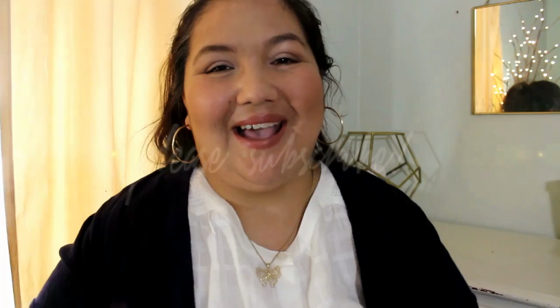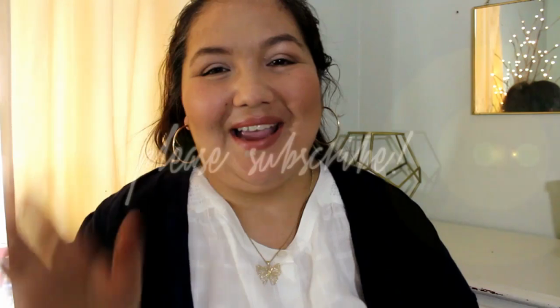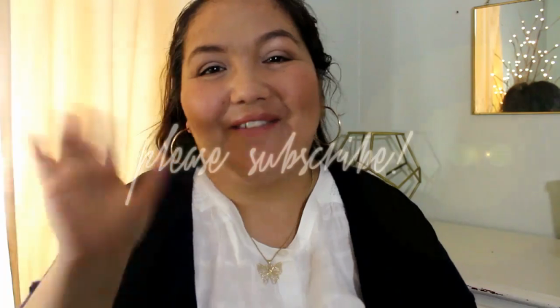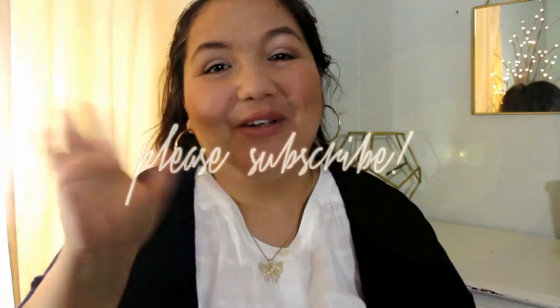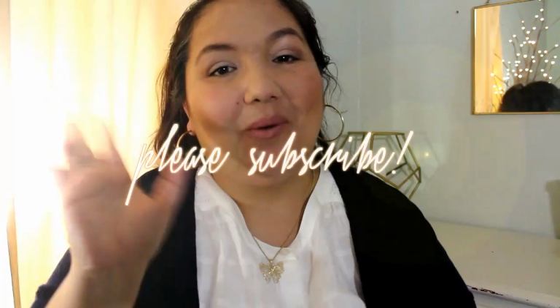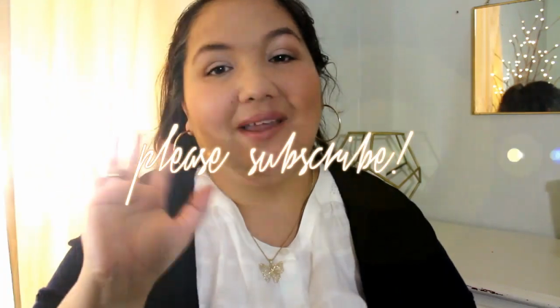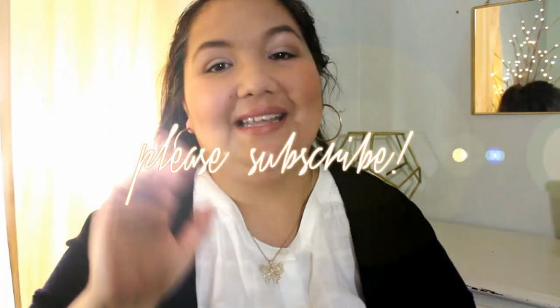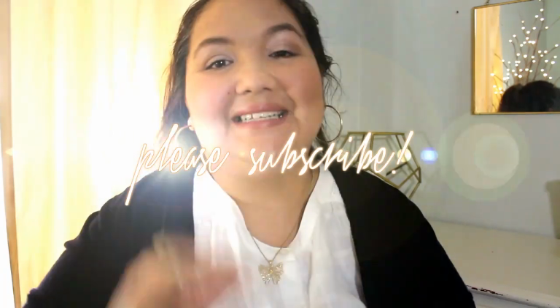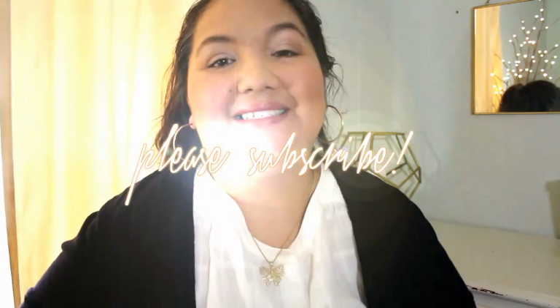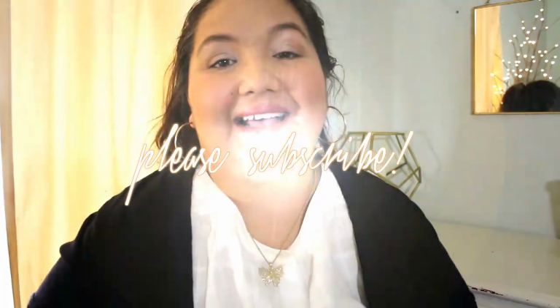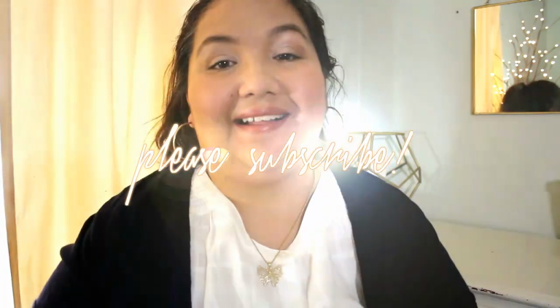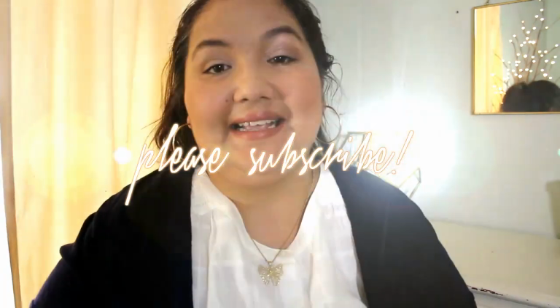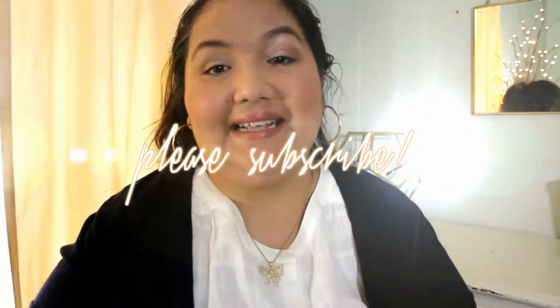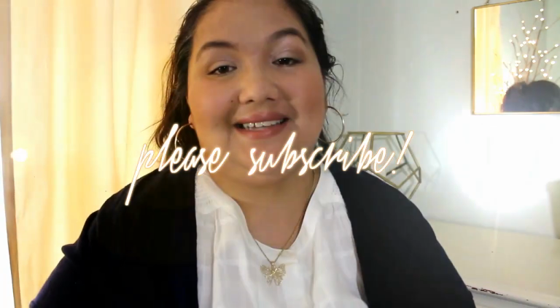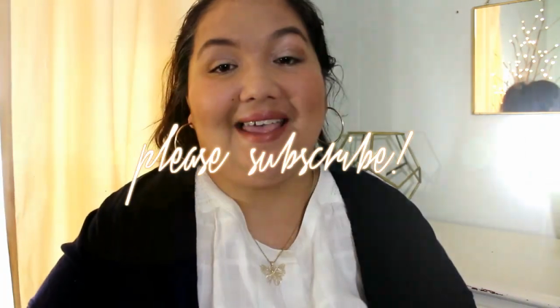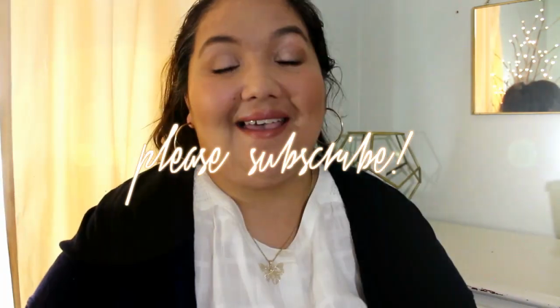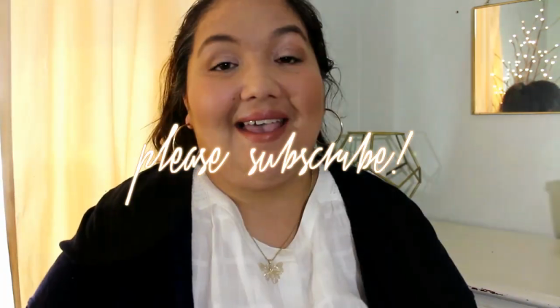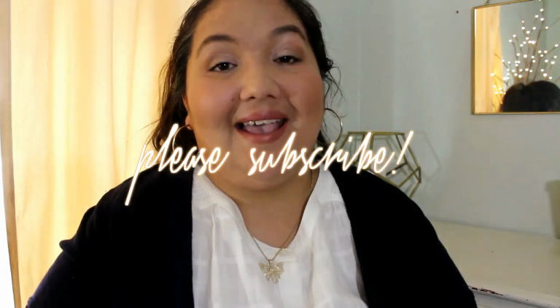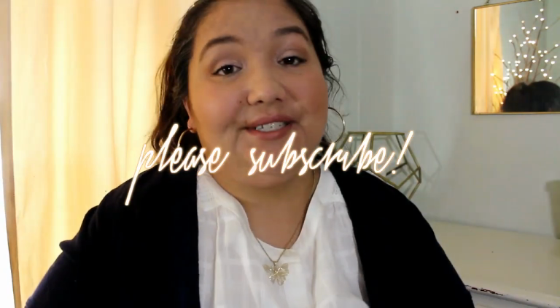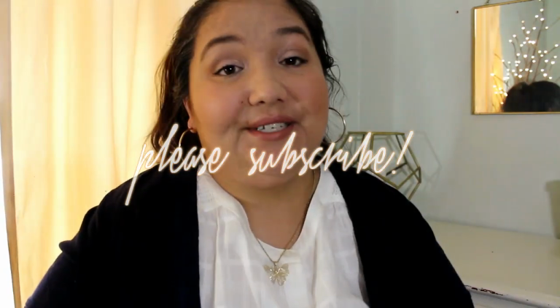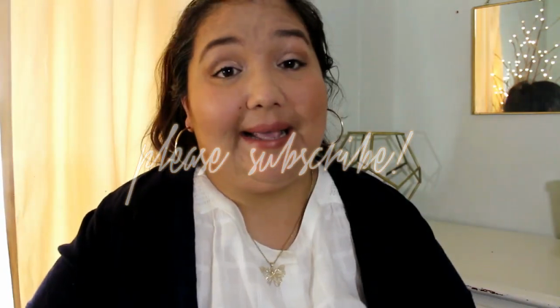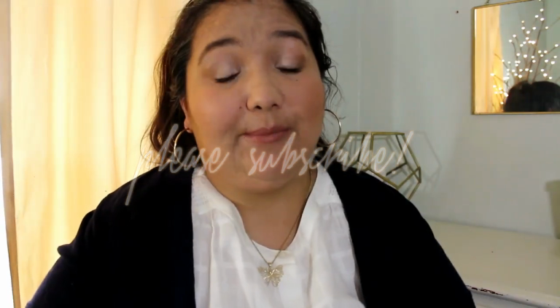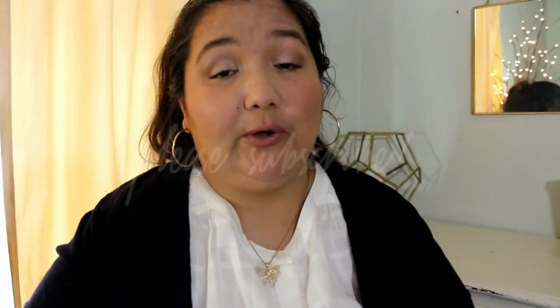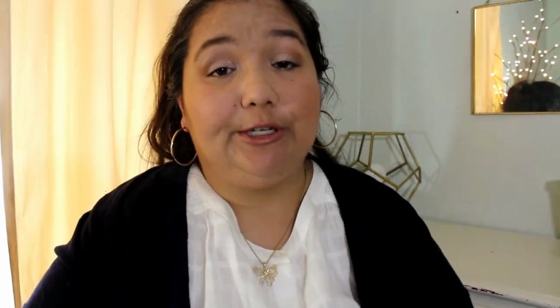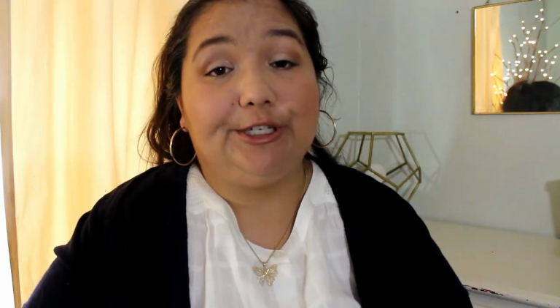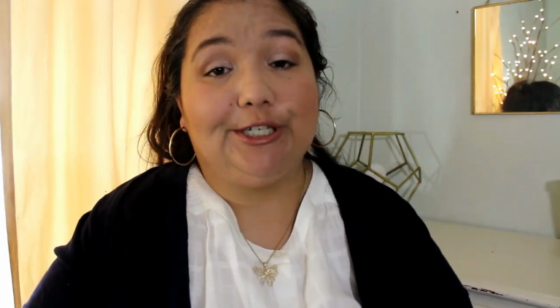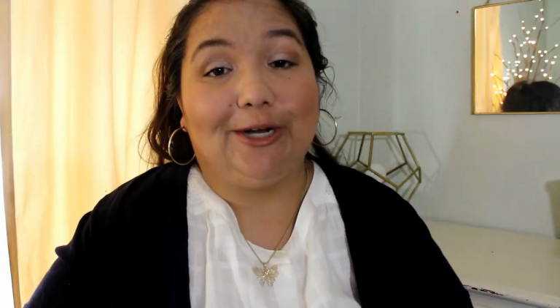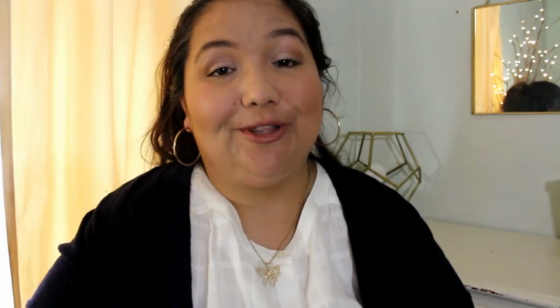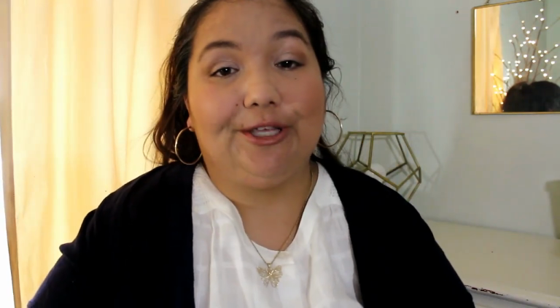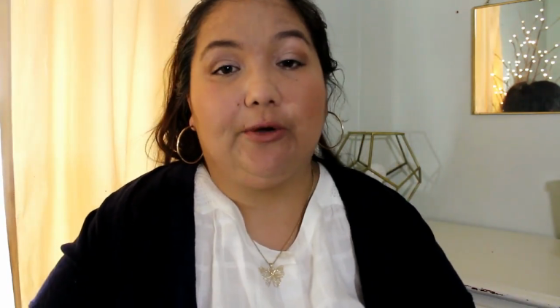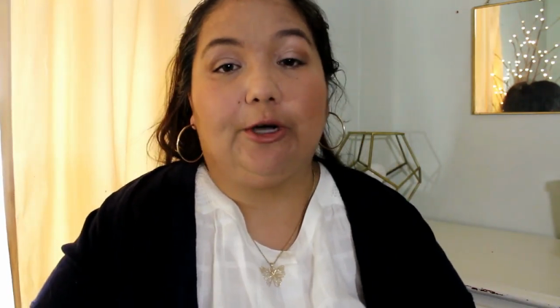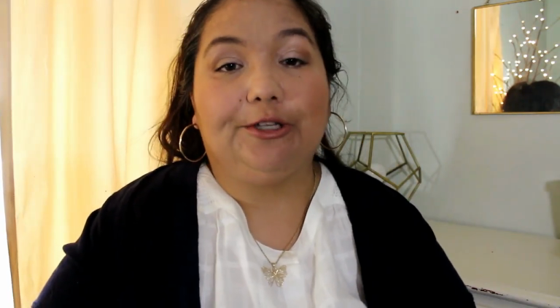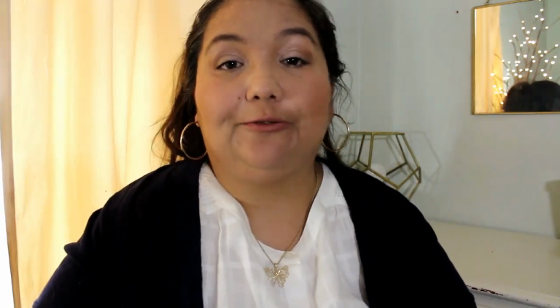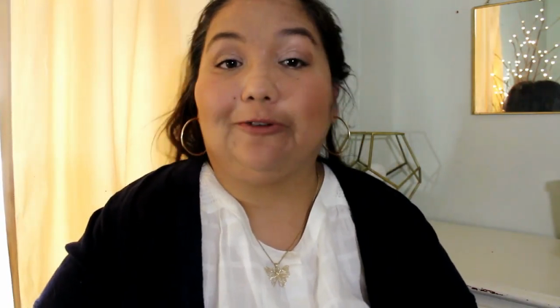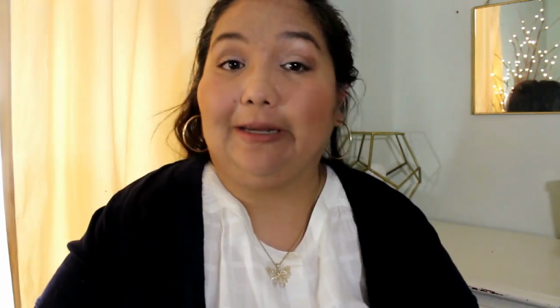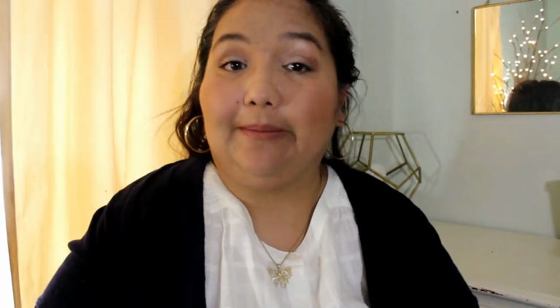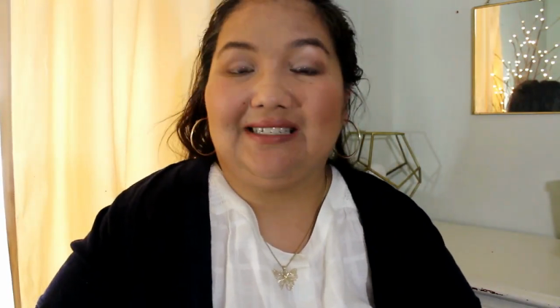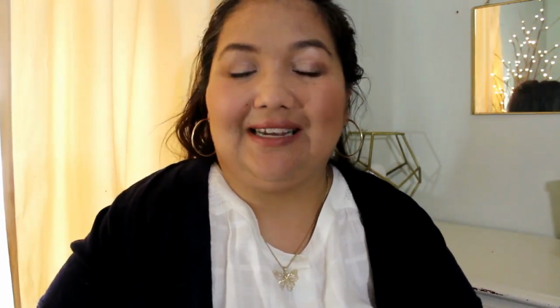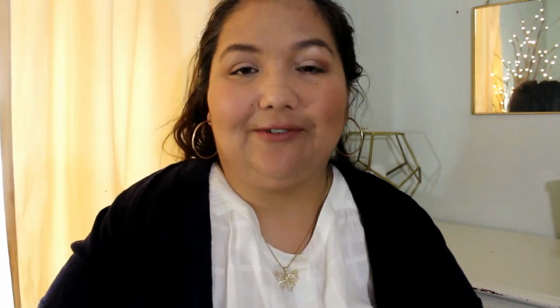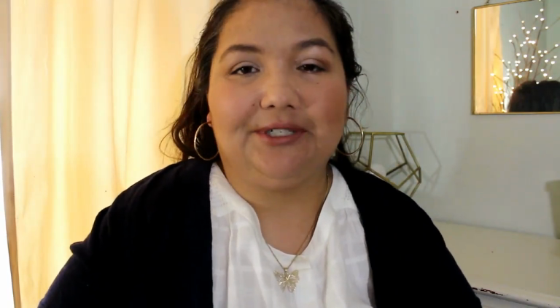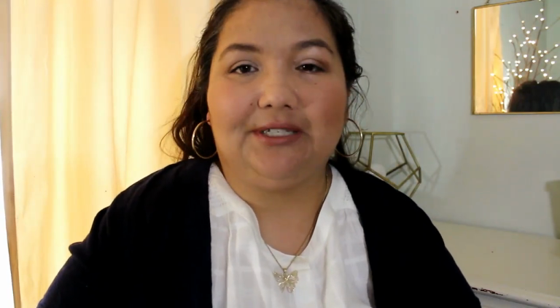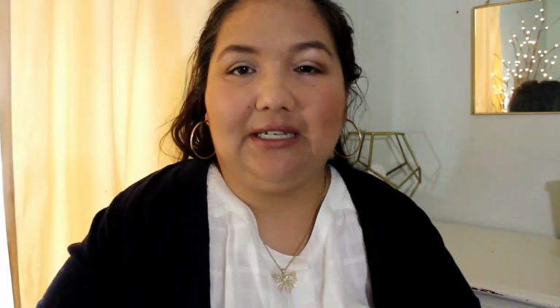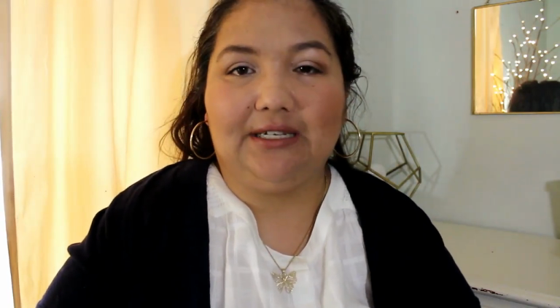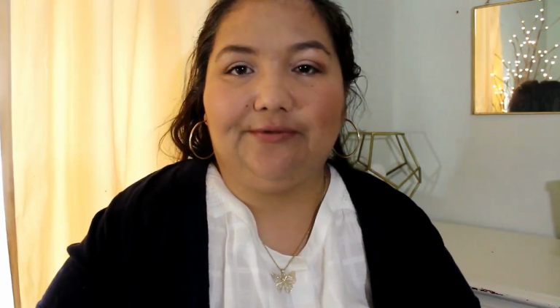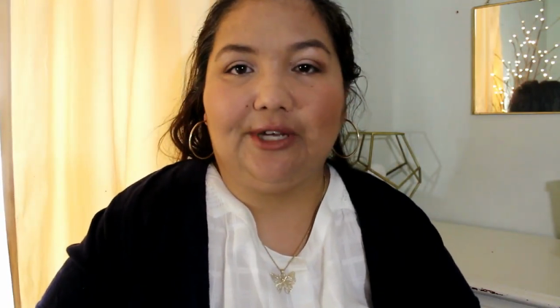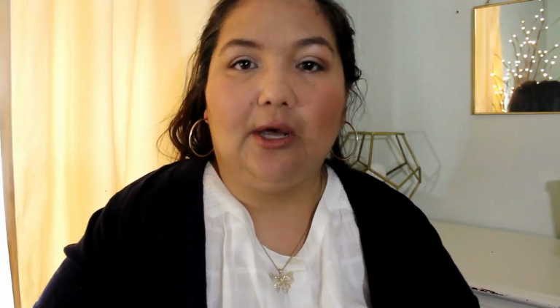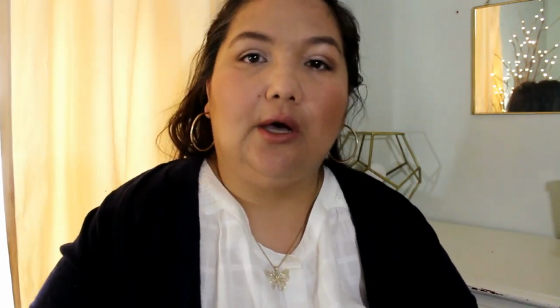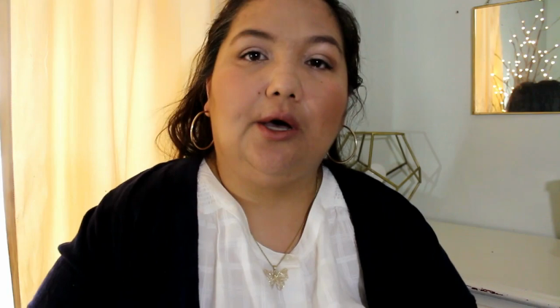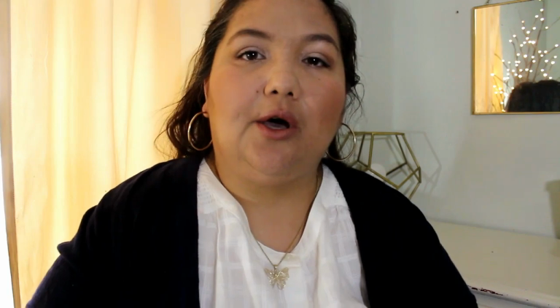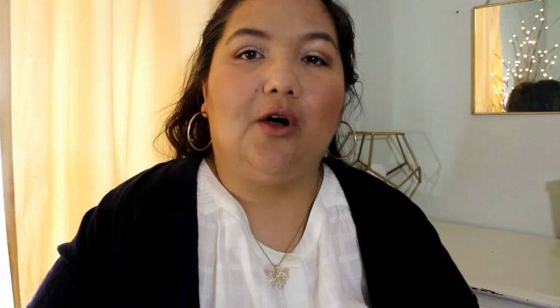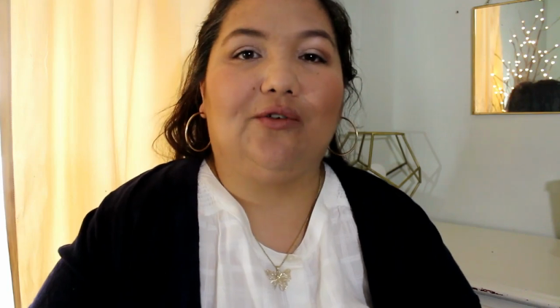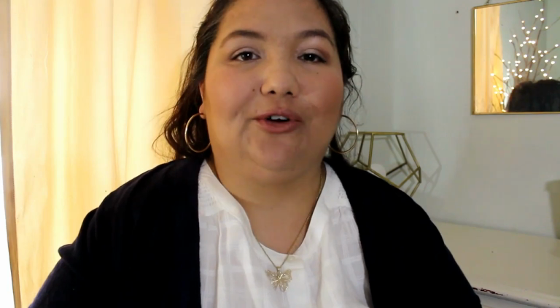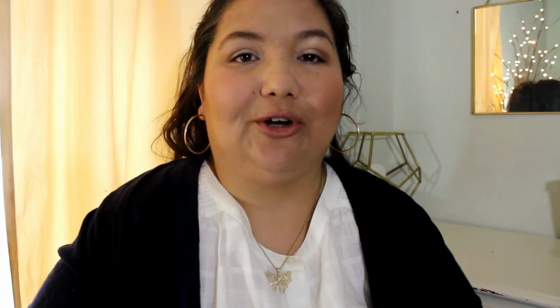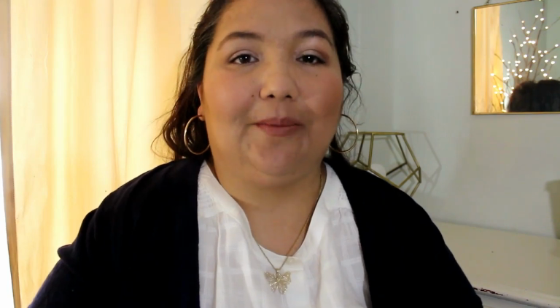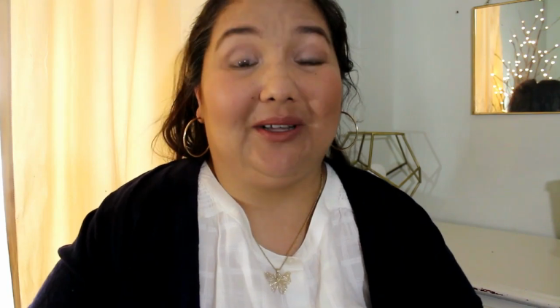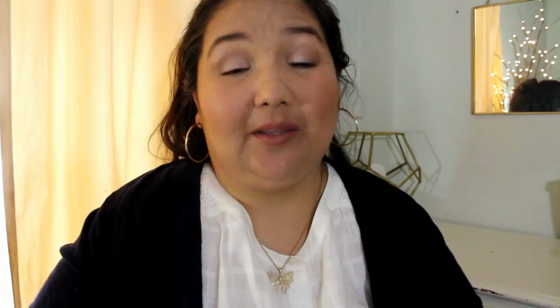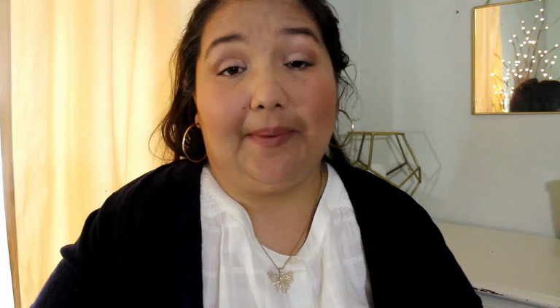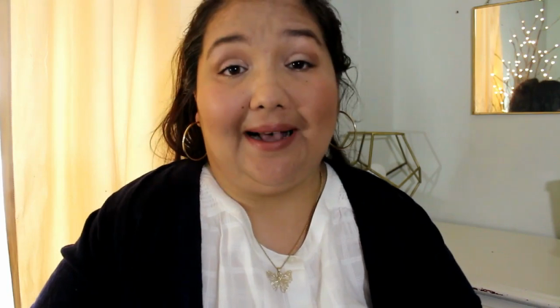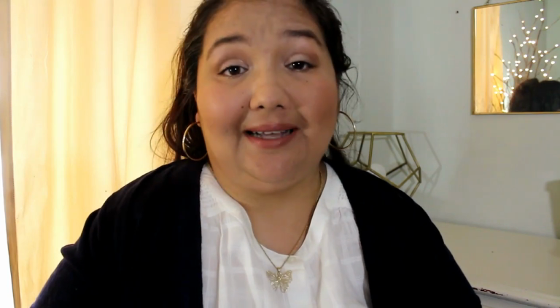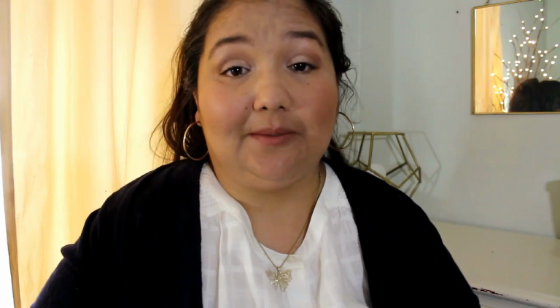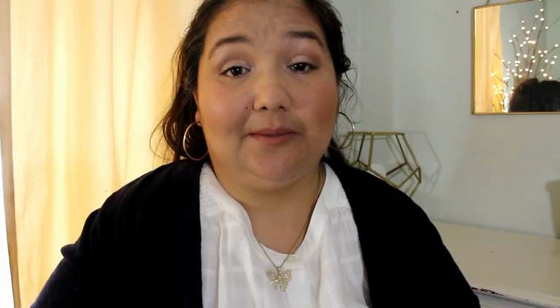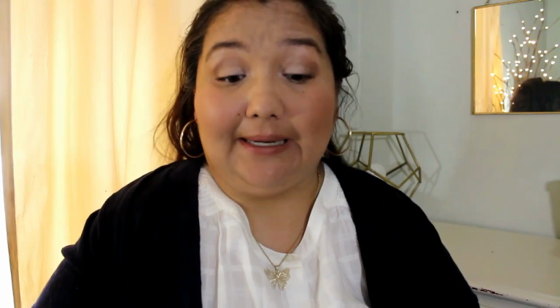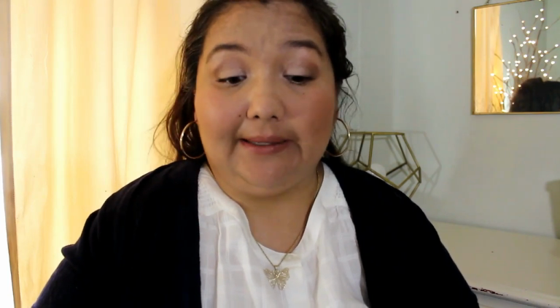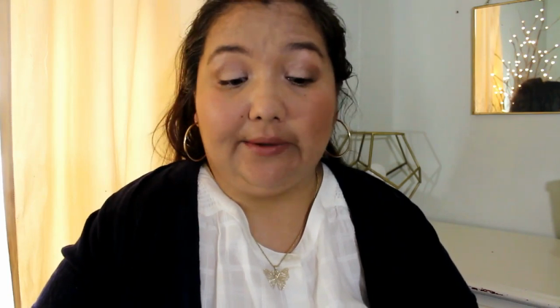Hi everyone, it's Alex and today I'm going to share with you all the freebies I've received over about the past month.